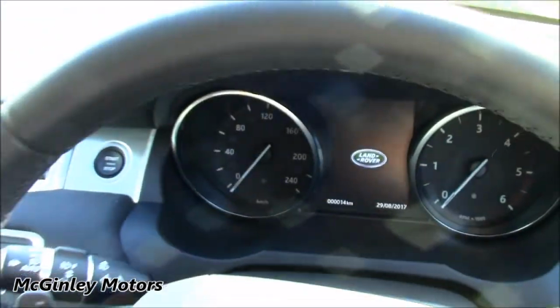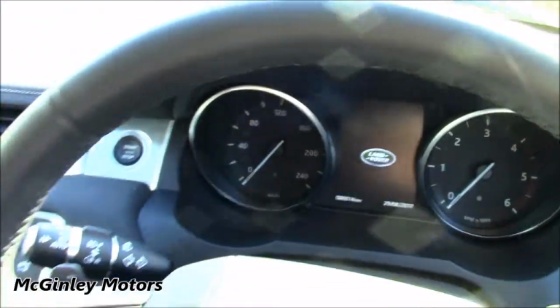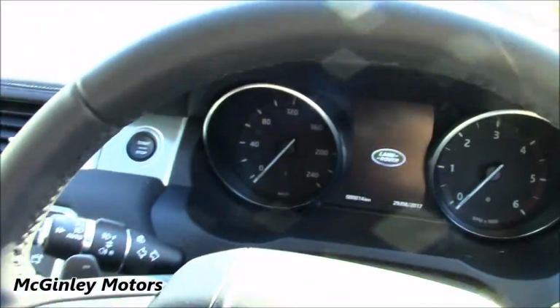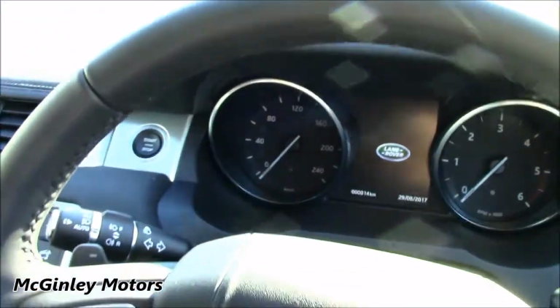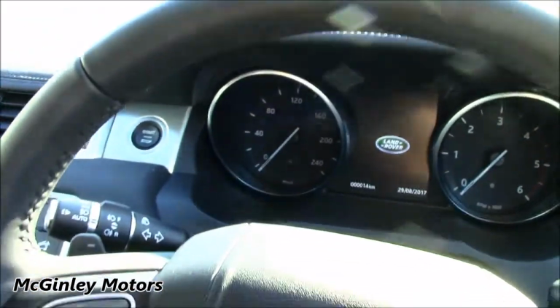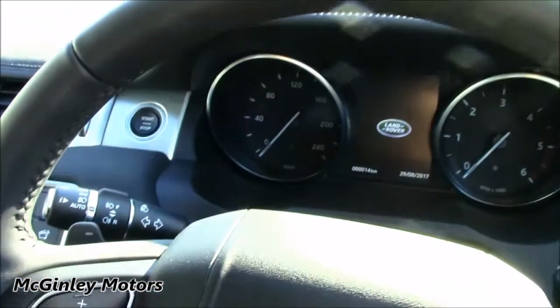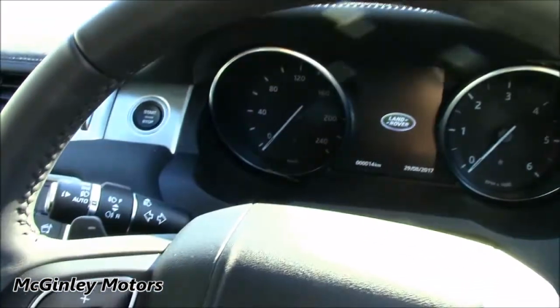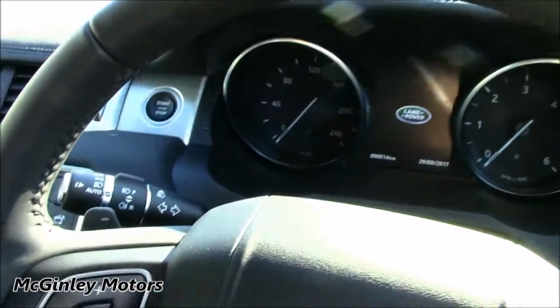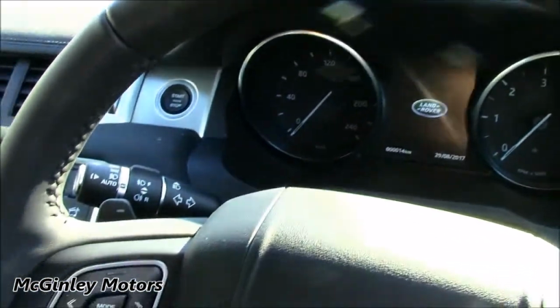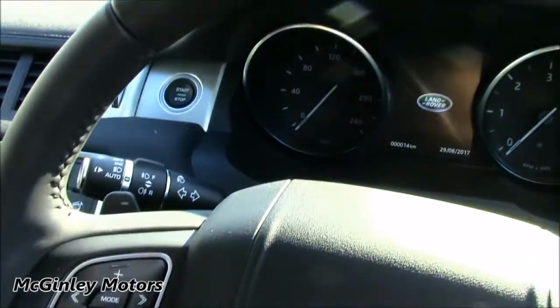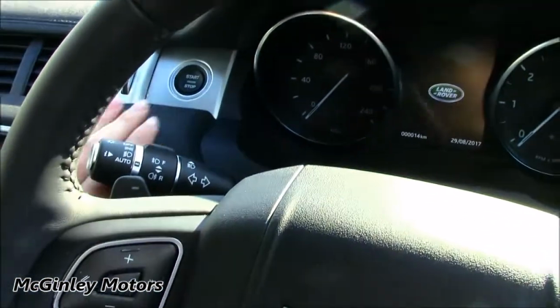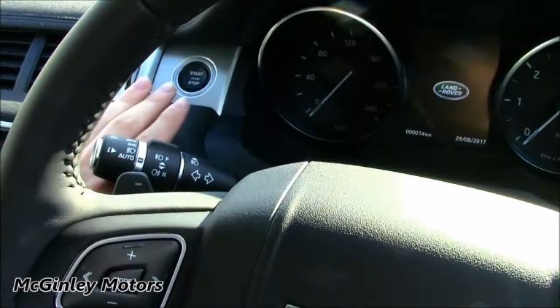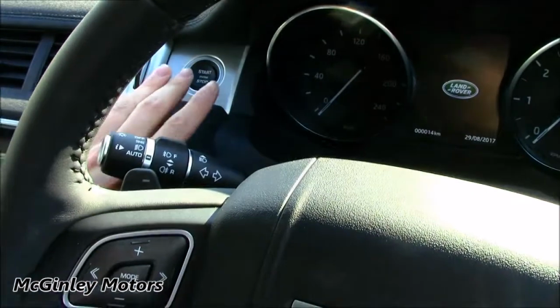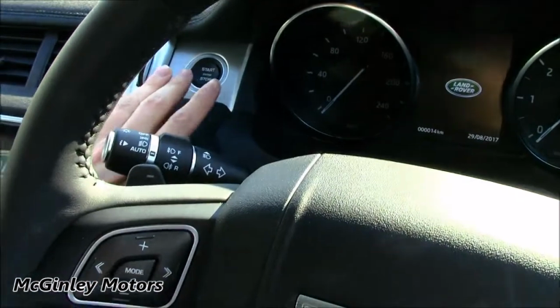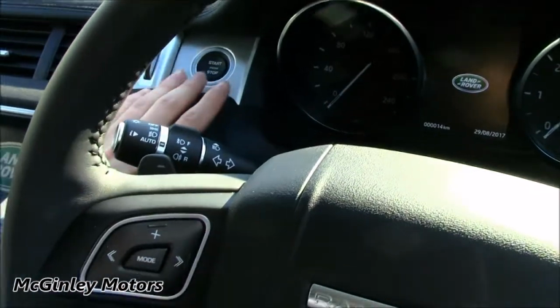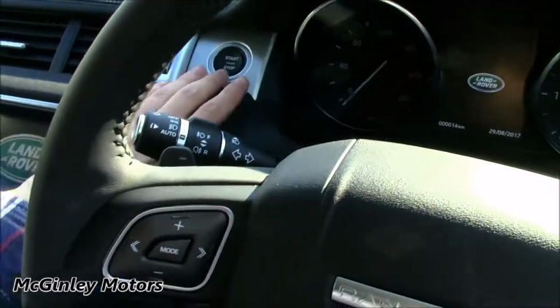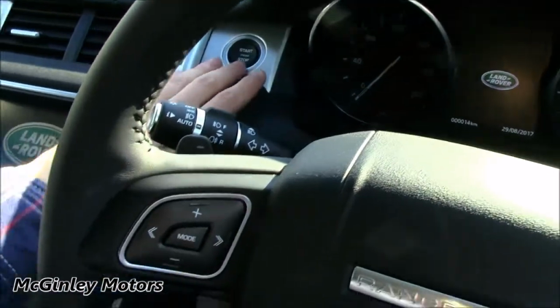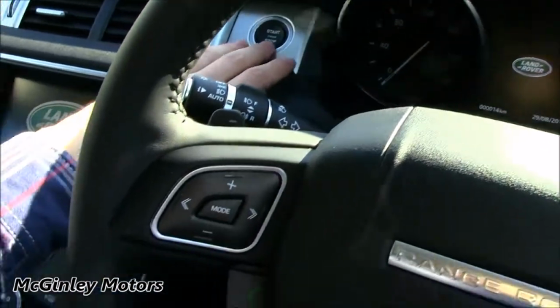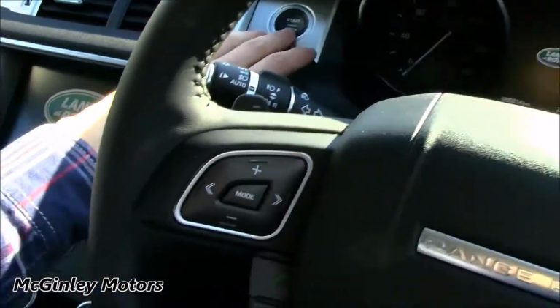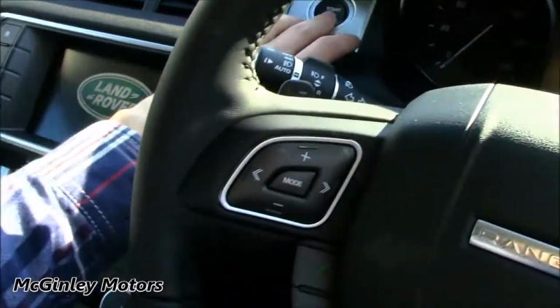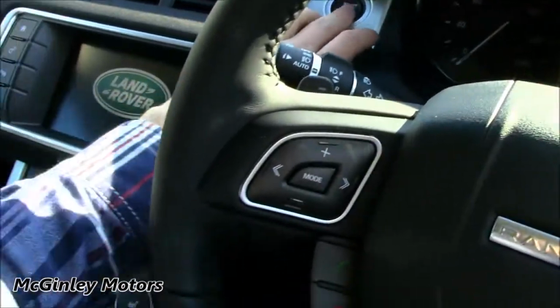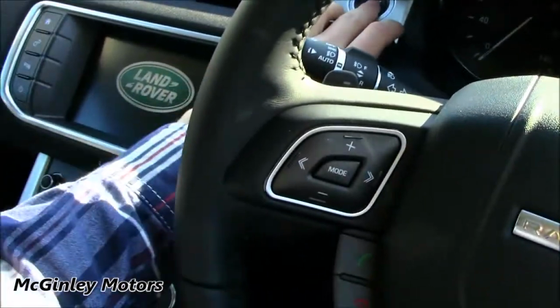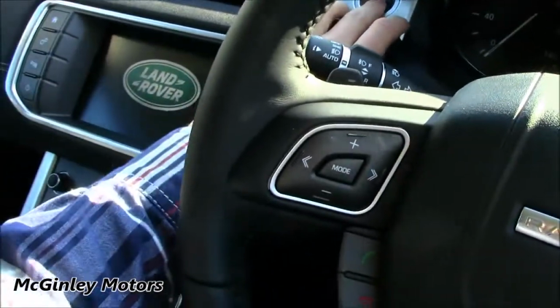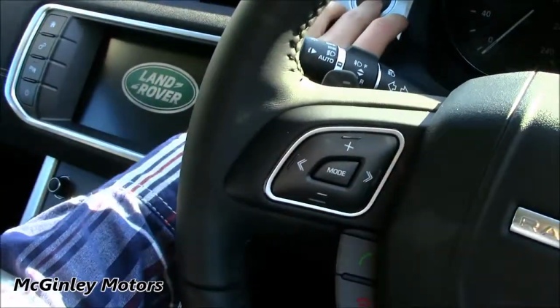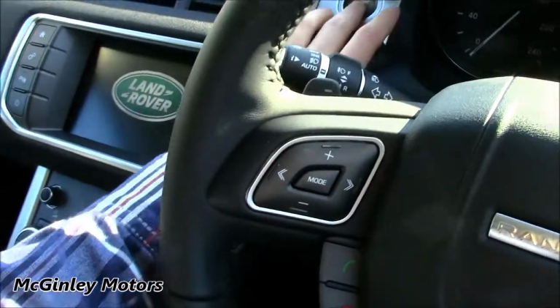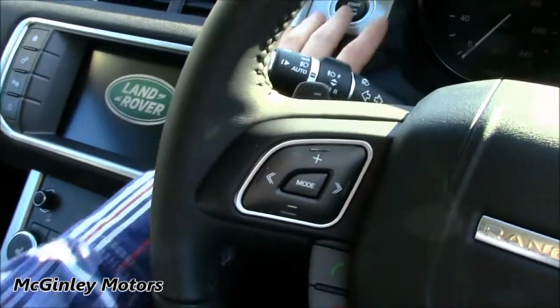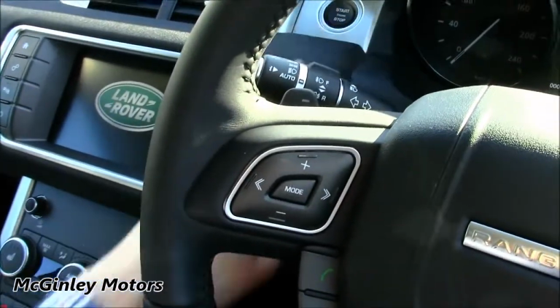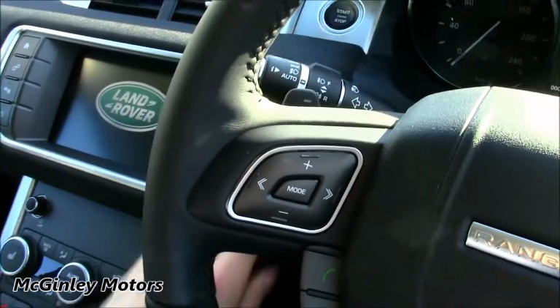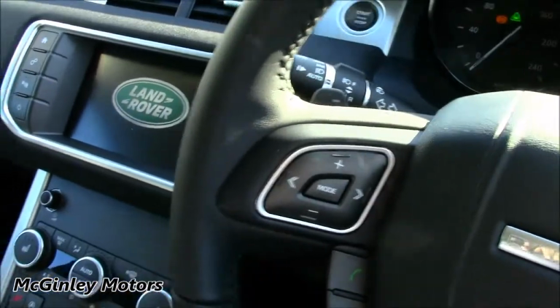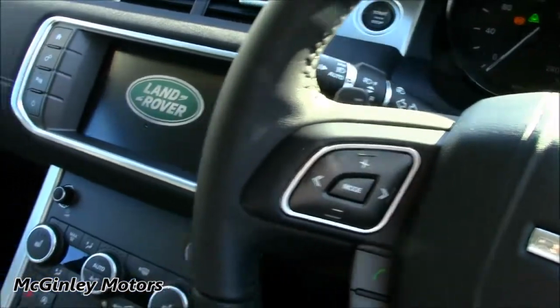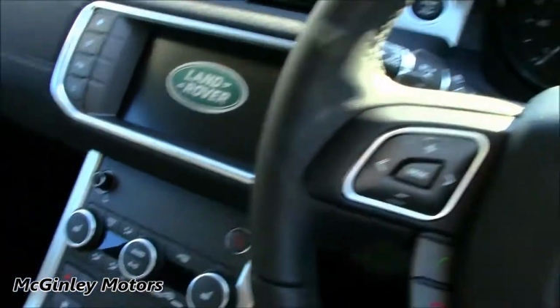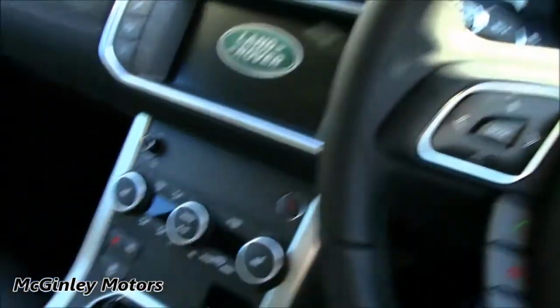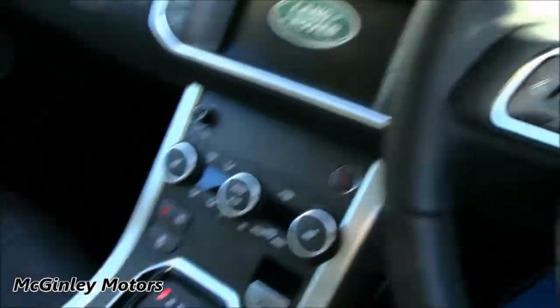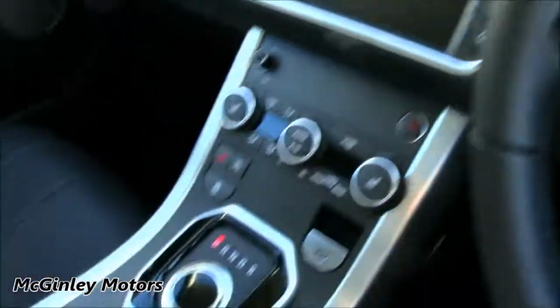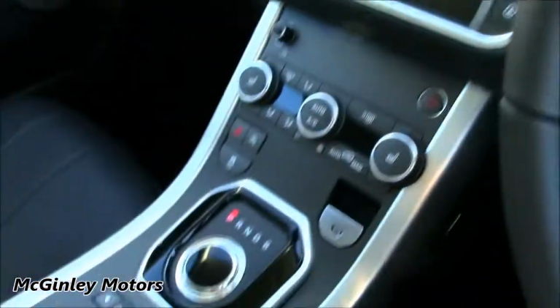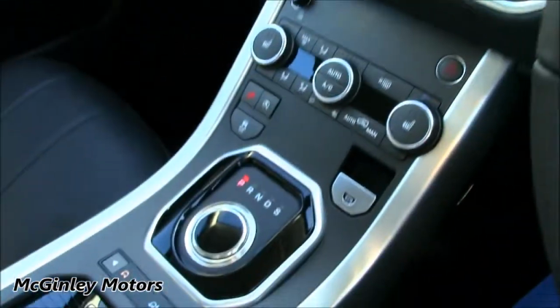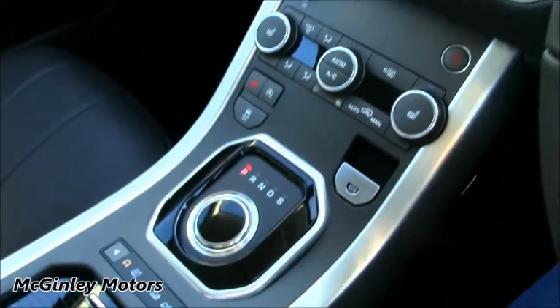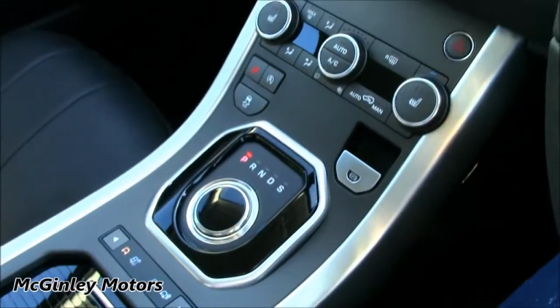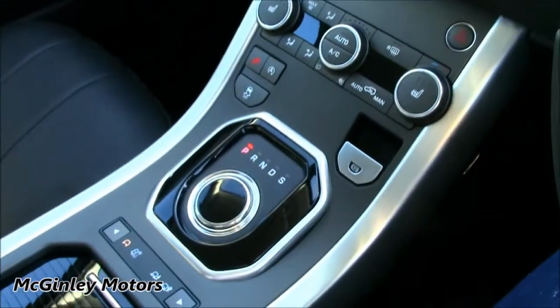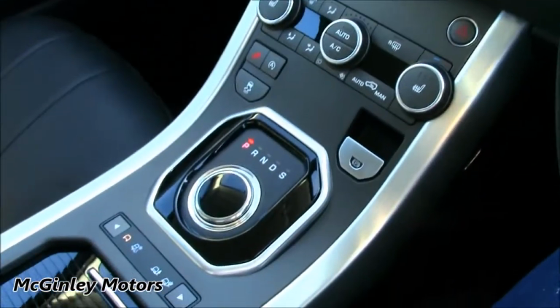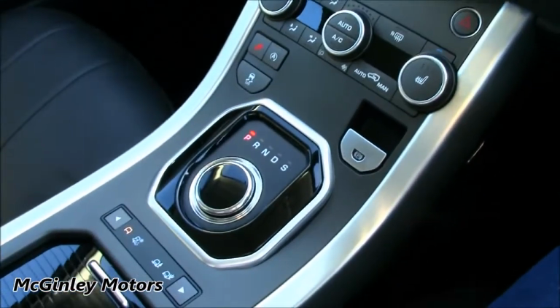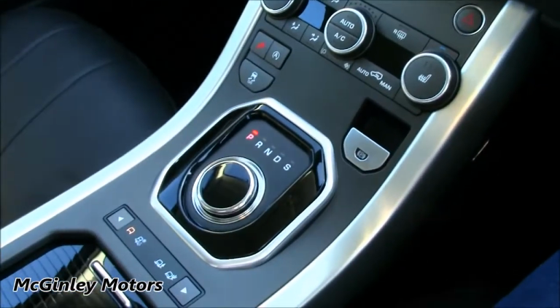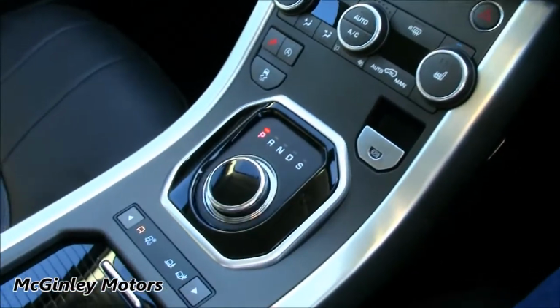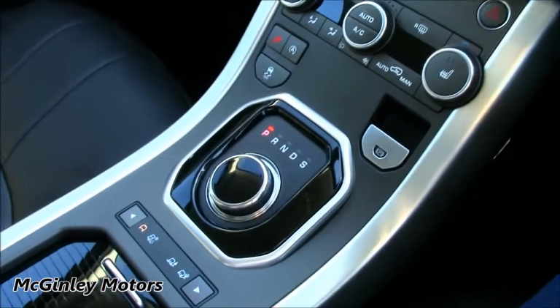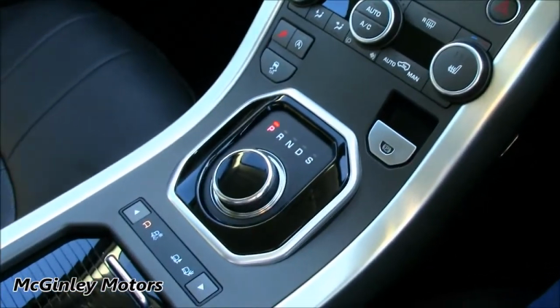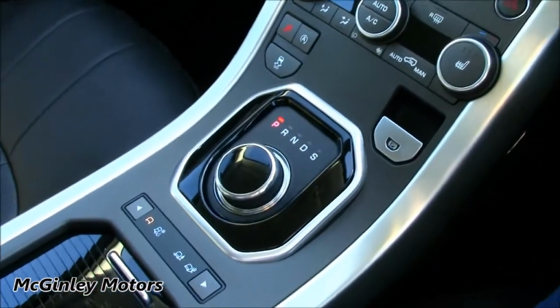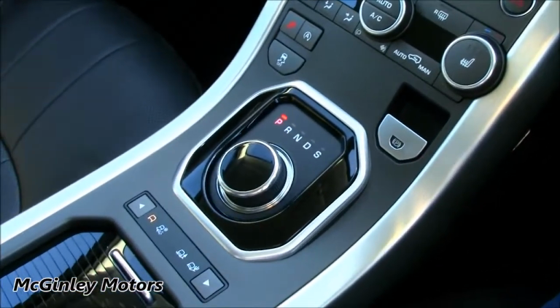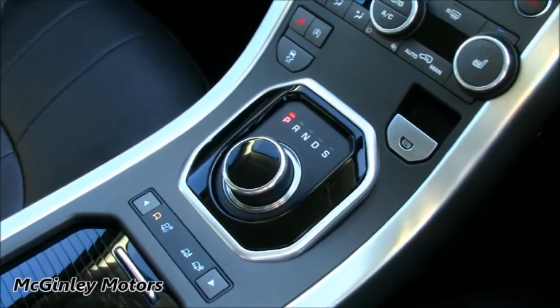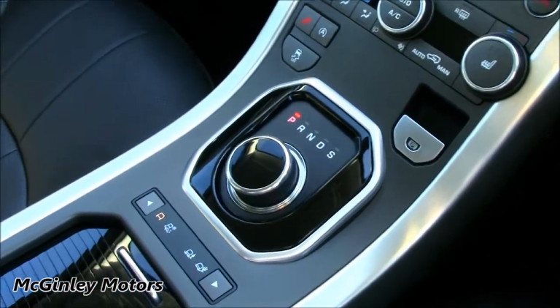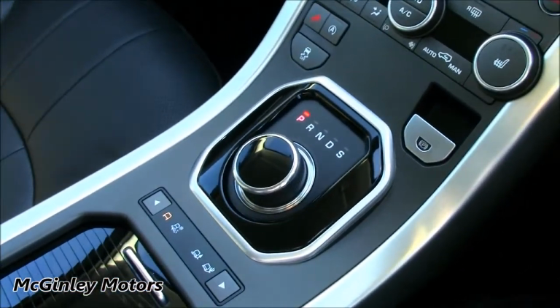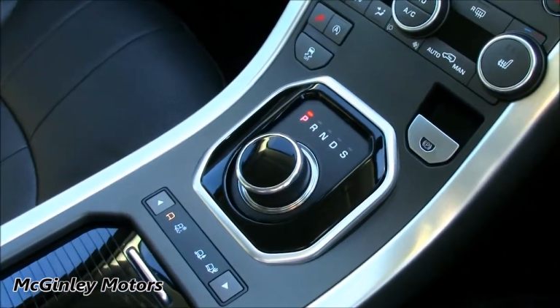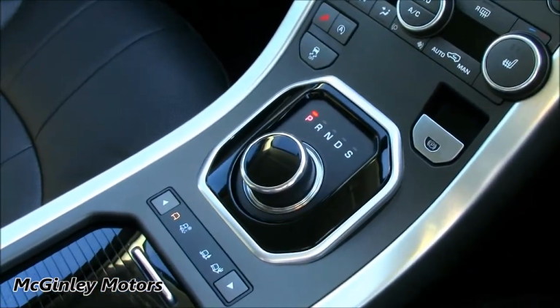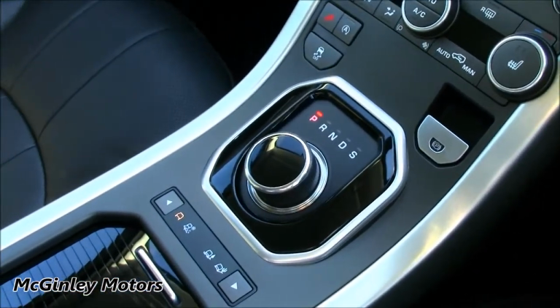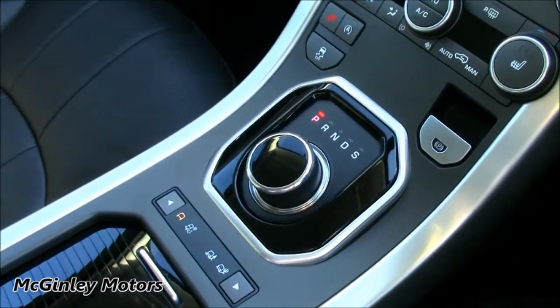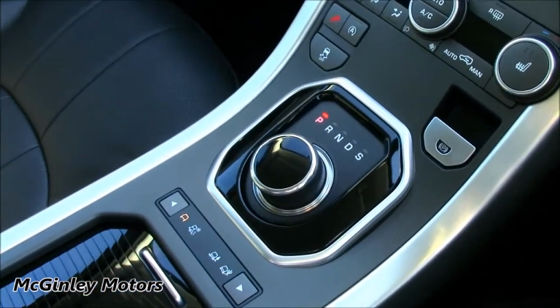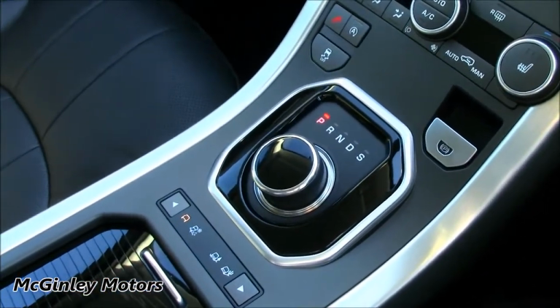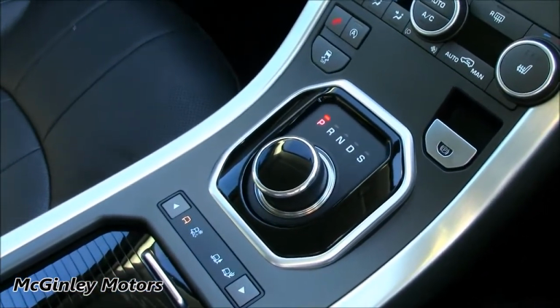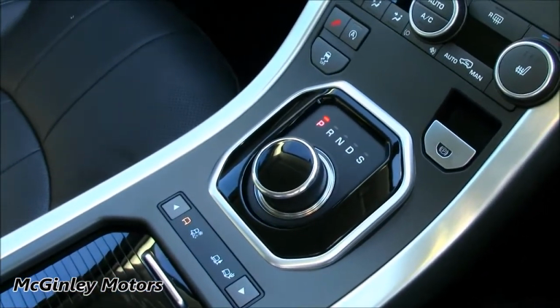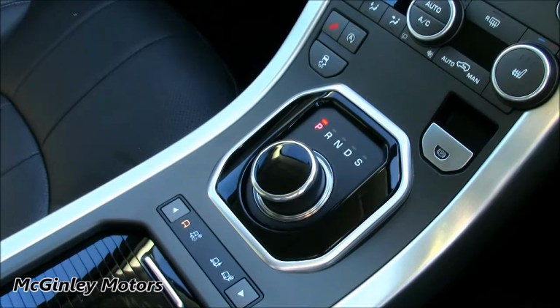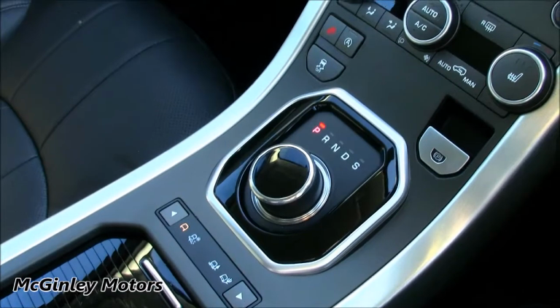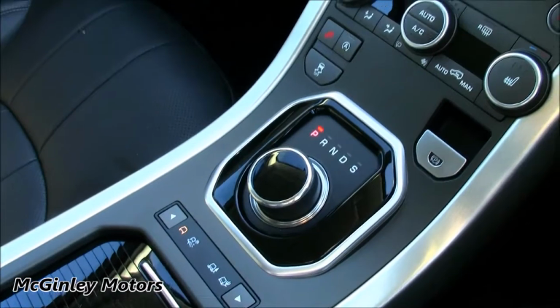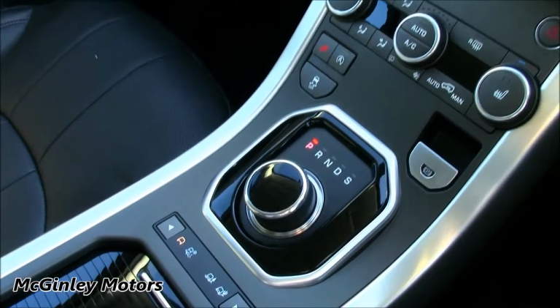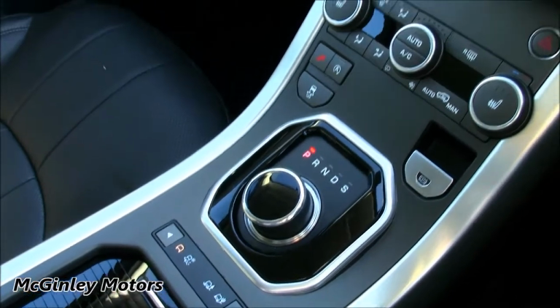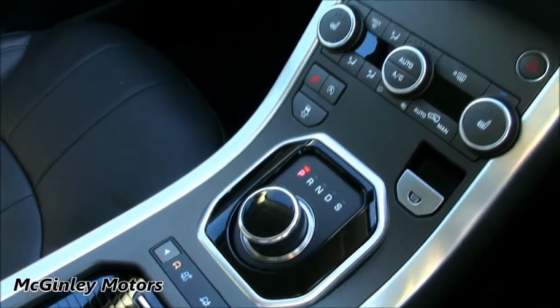If we apply the foot brake and hit the engine start/stop button, you can also see that the gear selector rises out of the centre console.